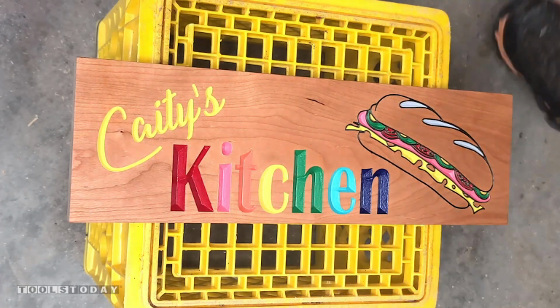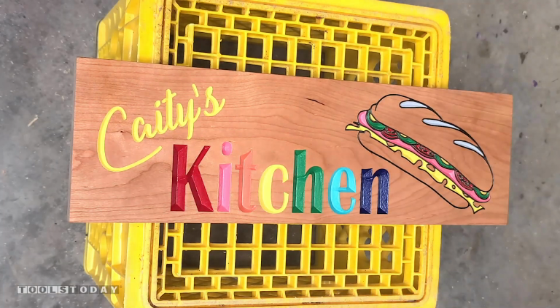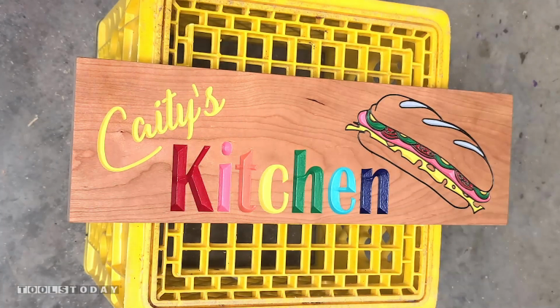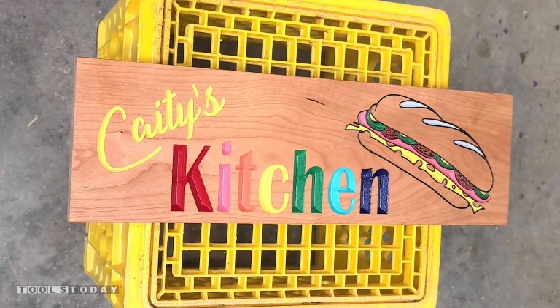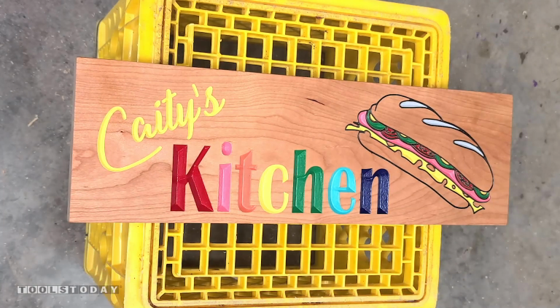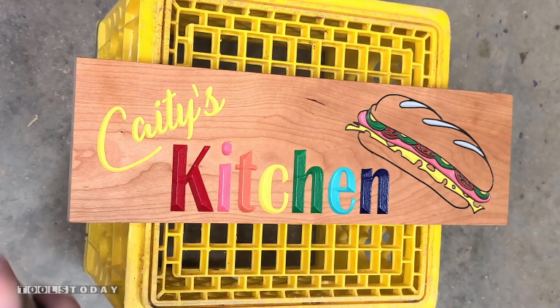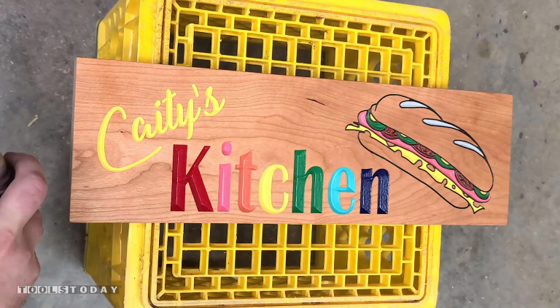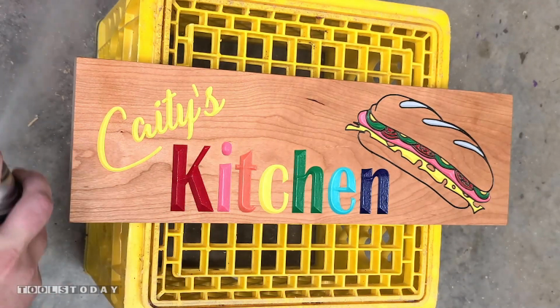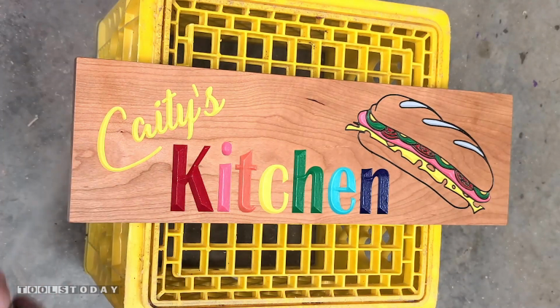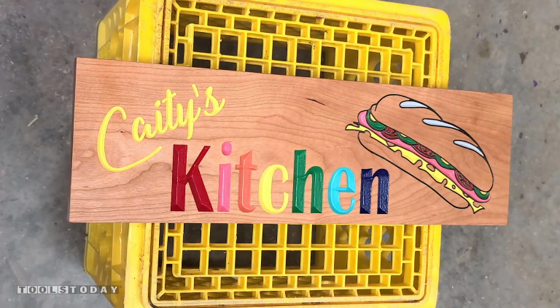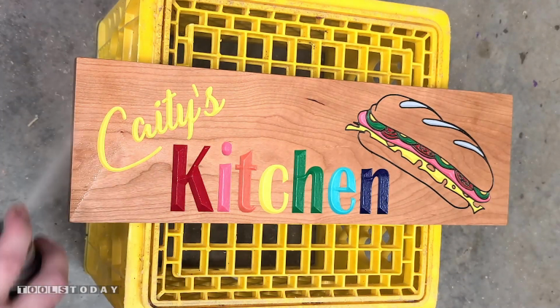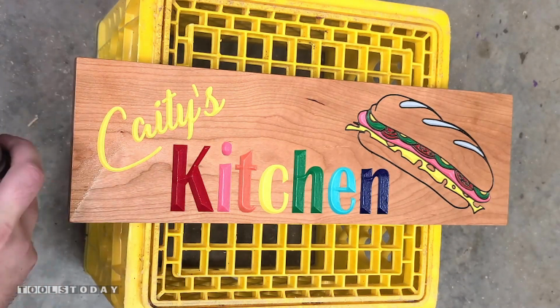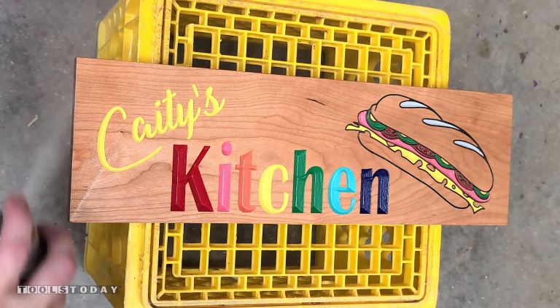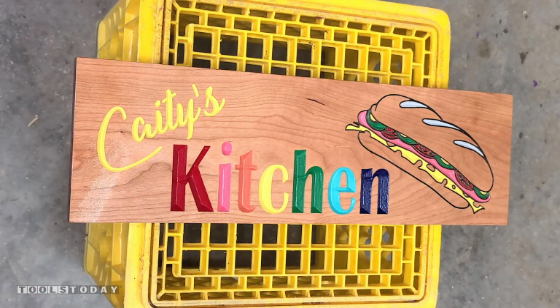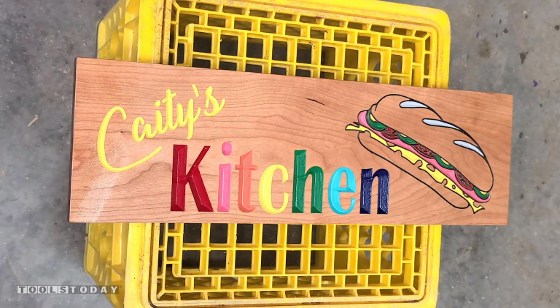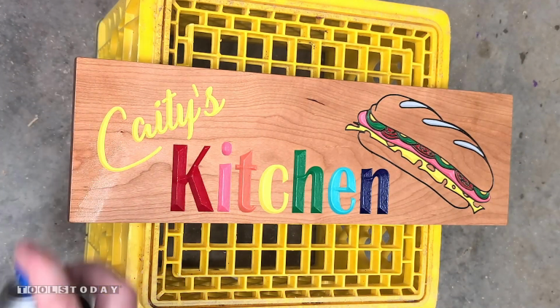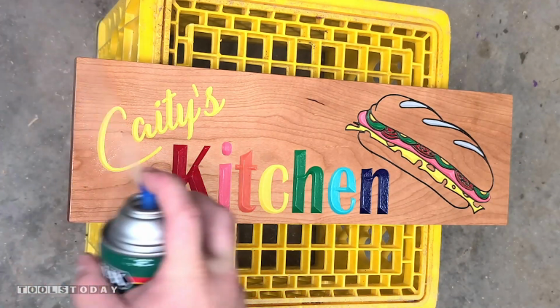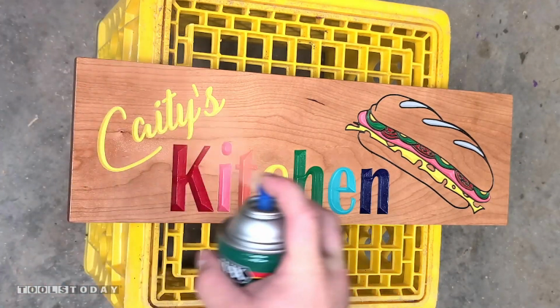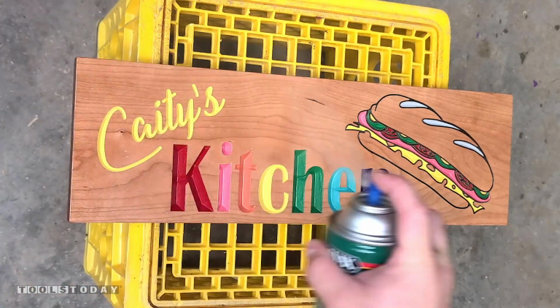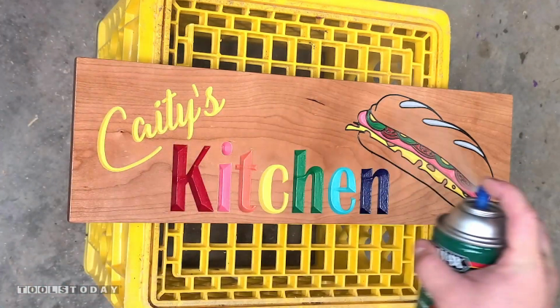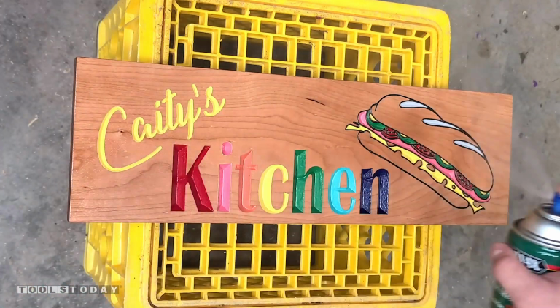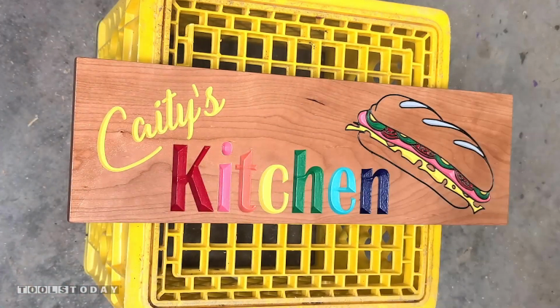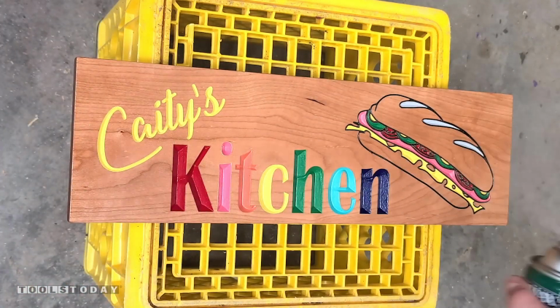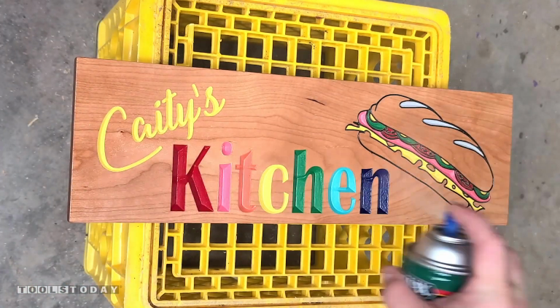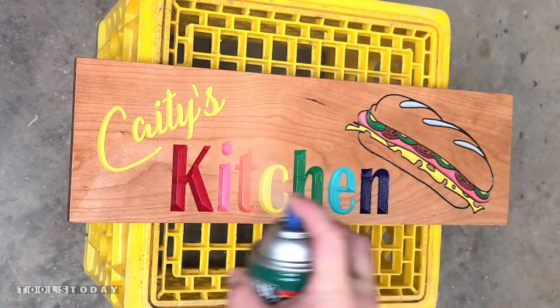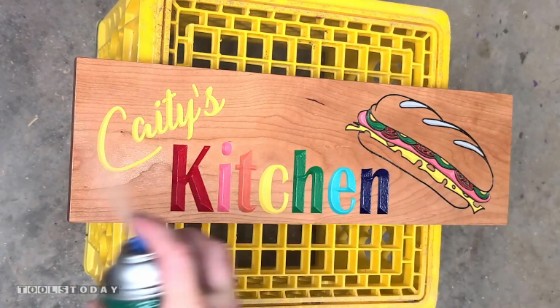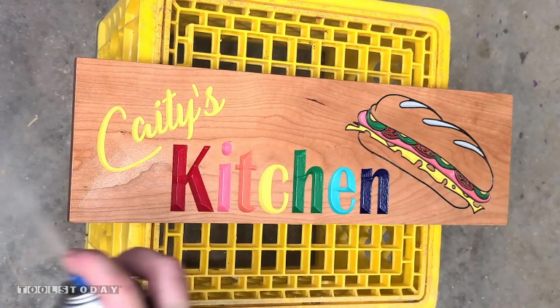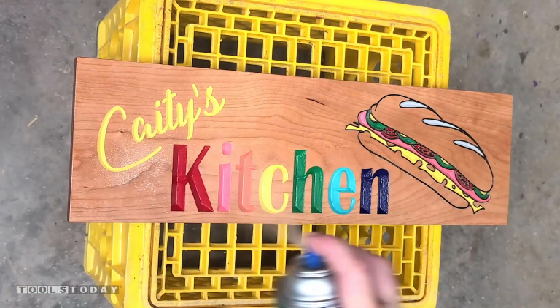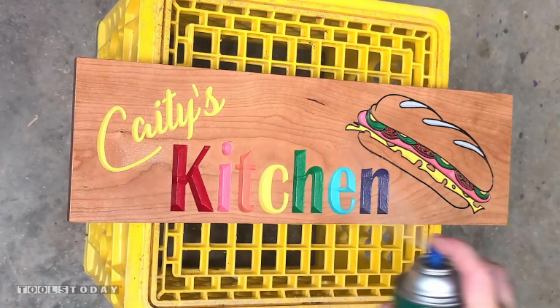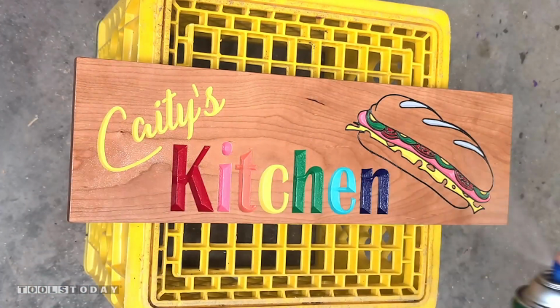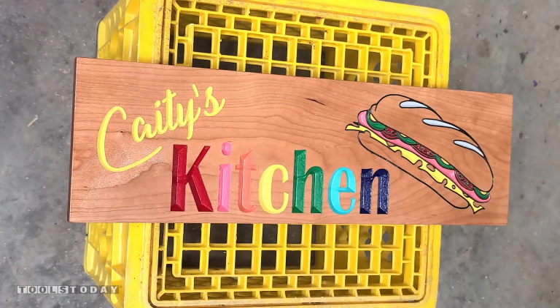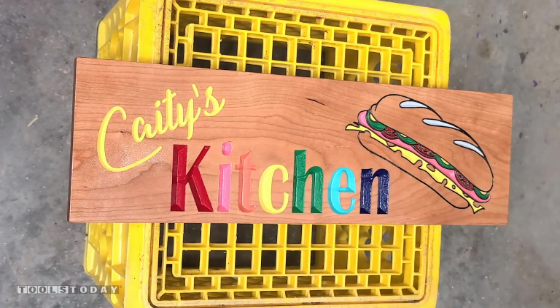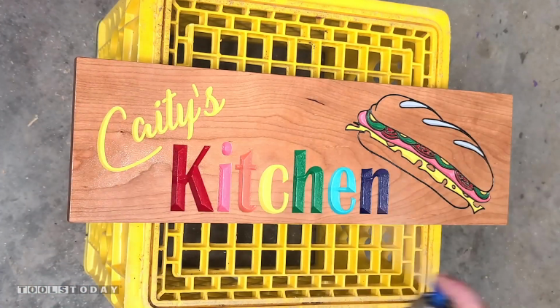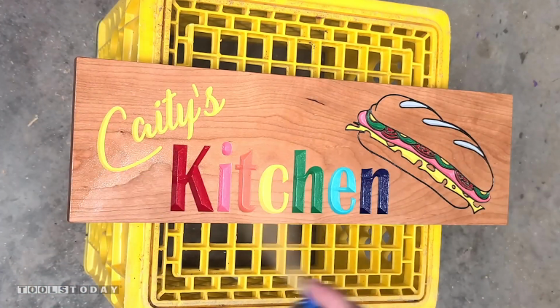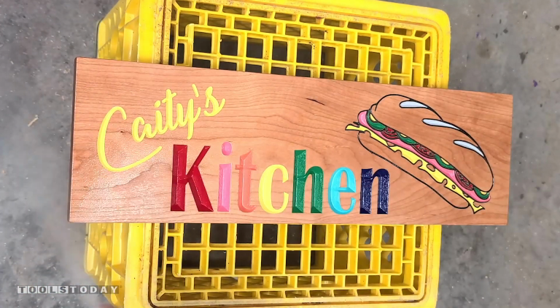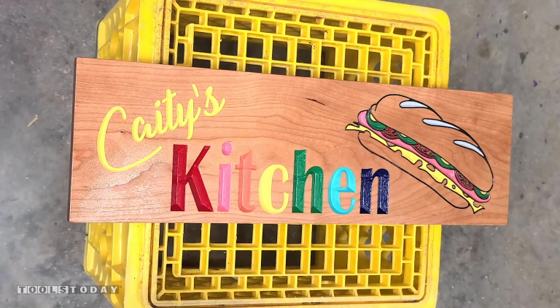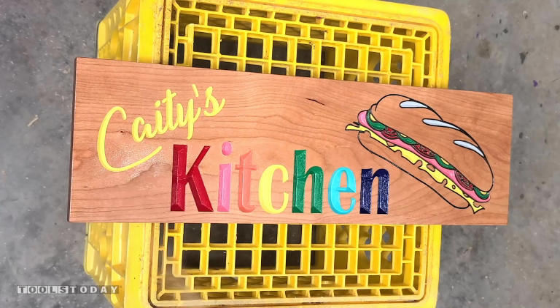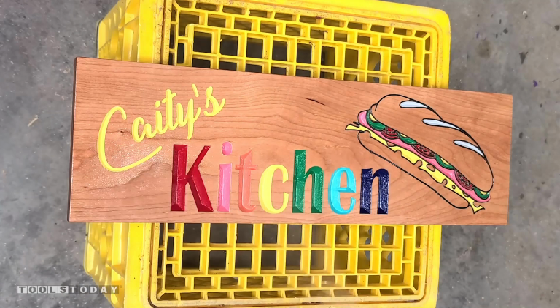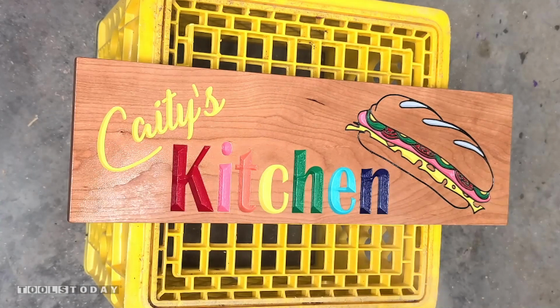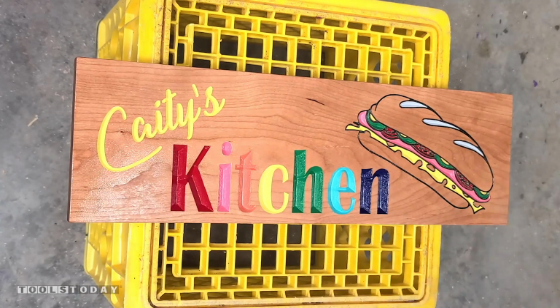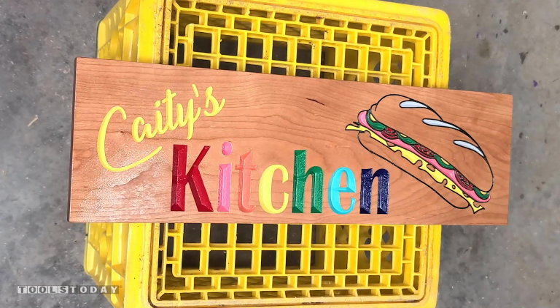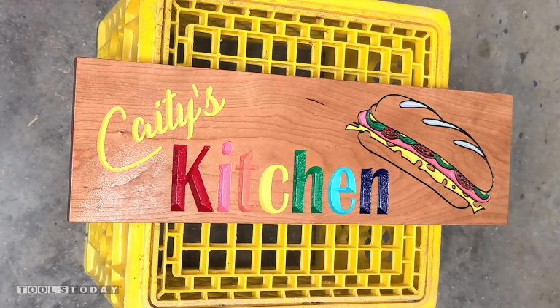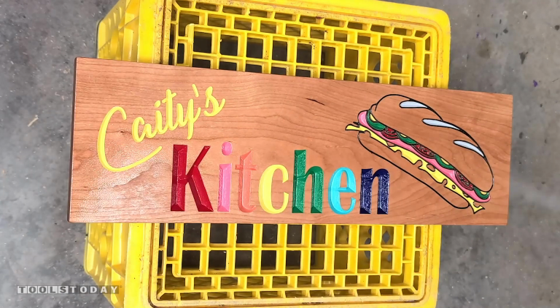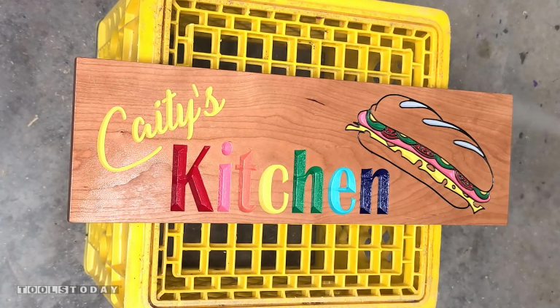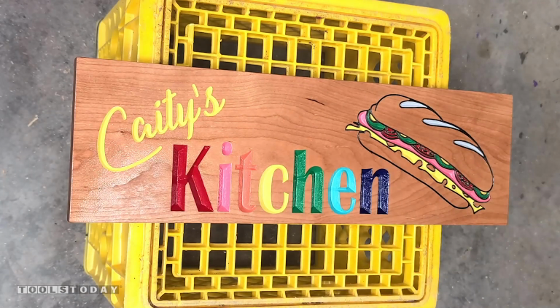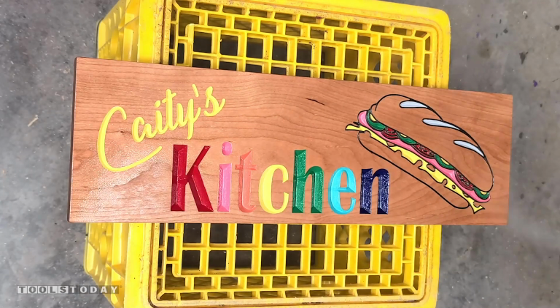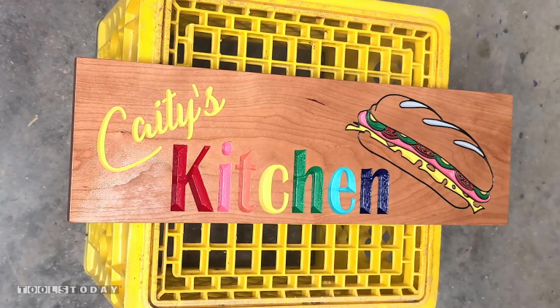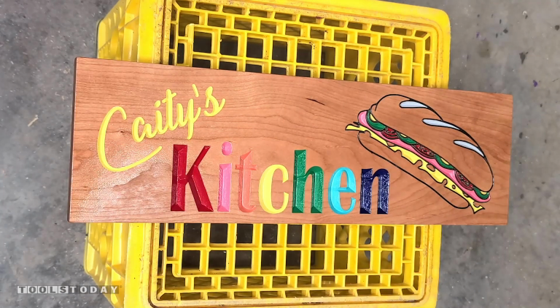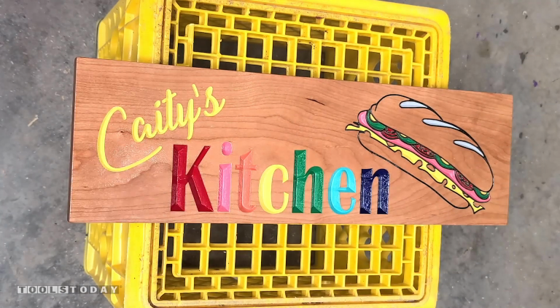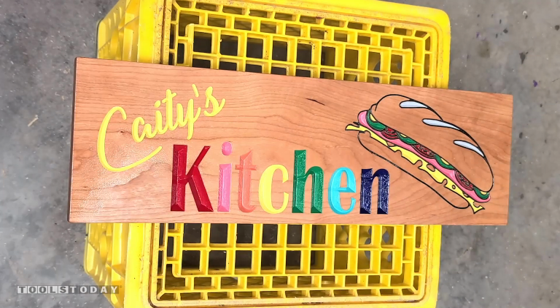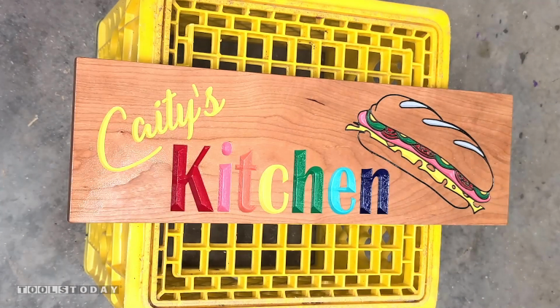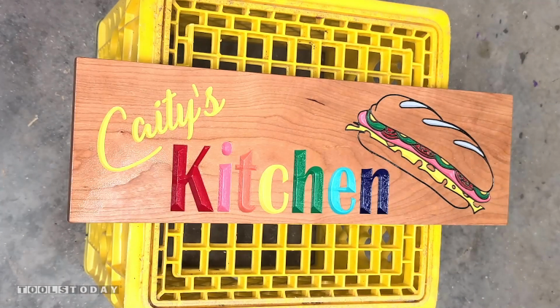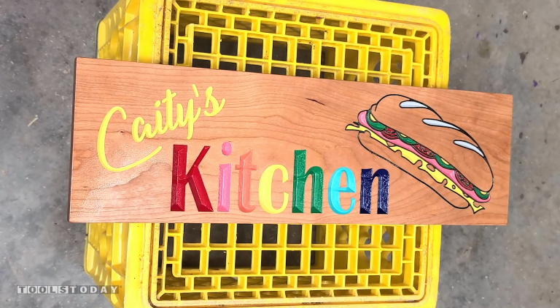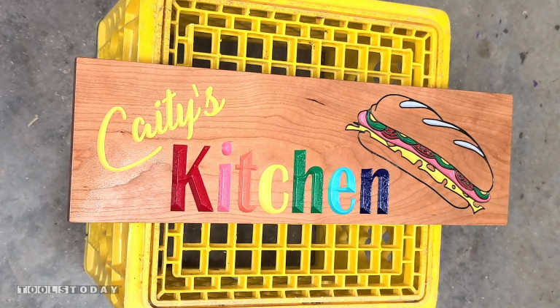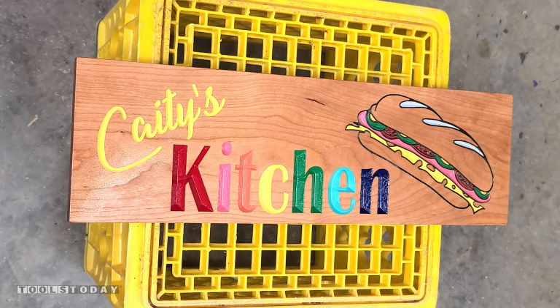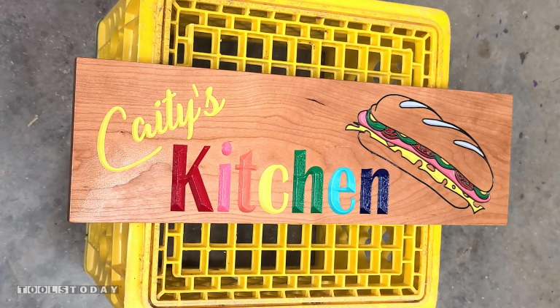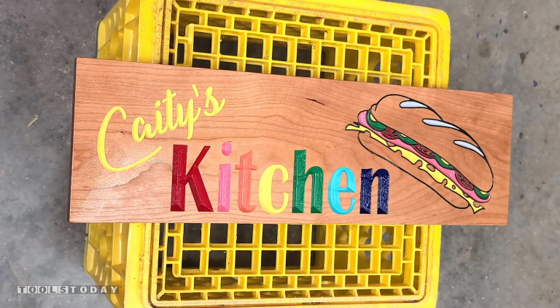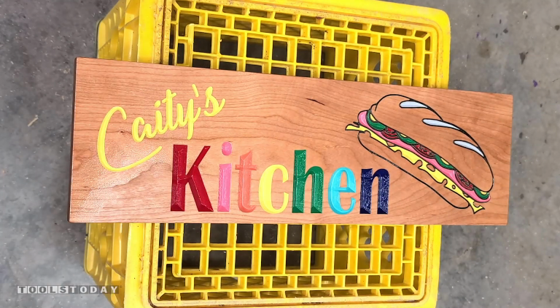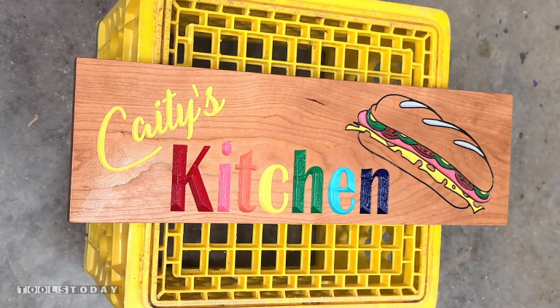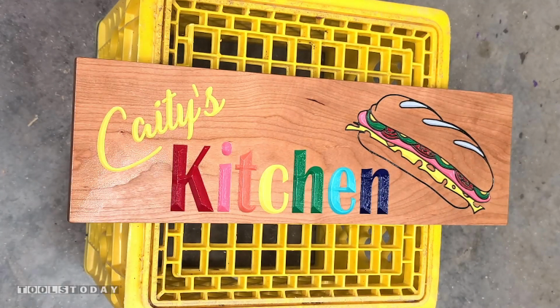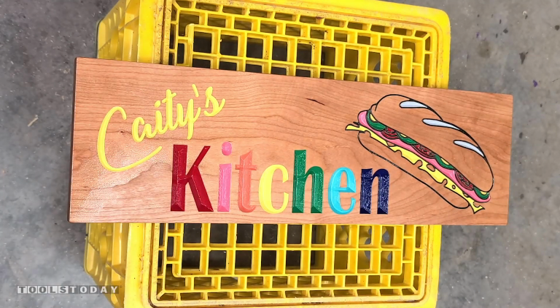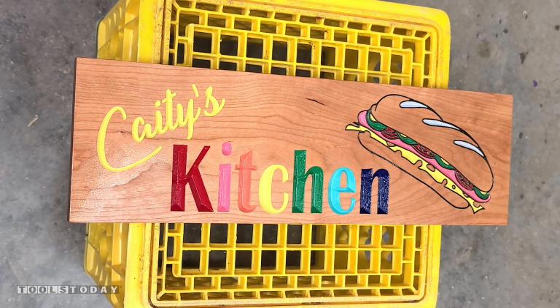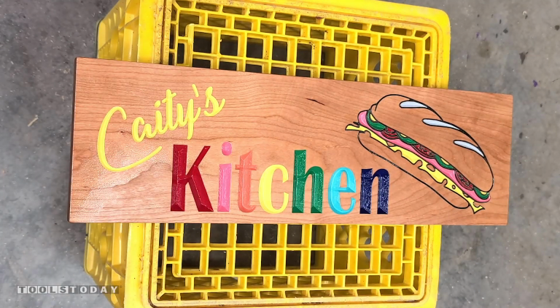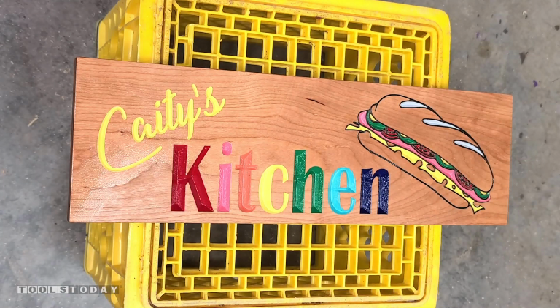Let my daughter sign us off, but hopefully you guys enjoyed this project and we will catch you back here on the next one. Have a great day everybody, stay safe out there.